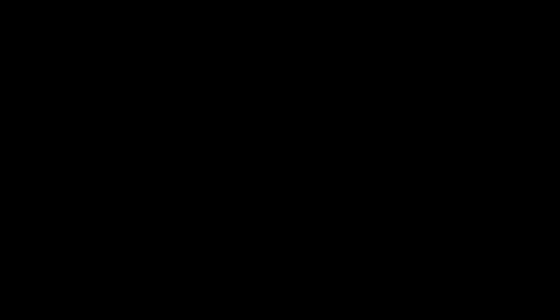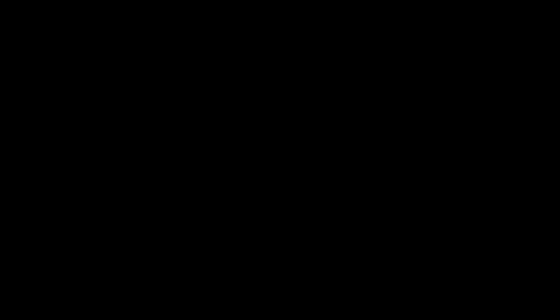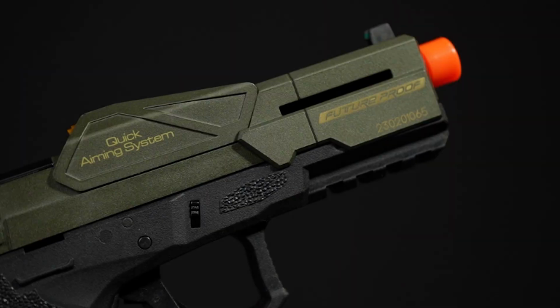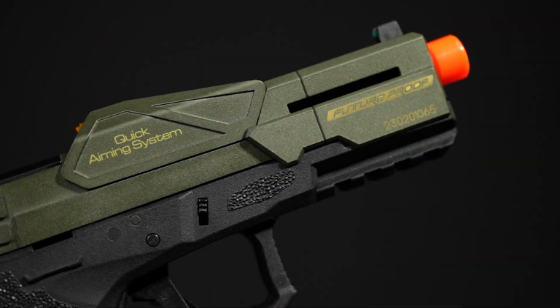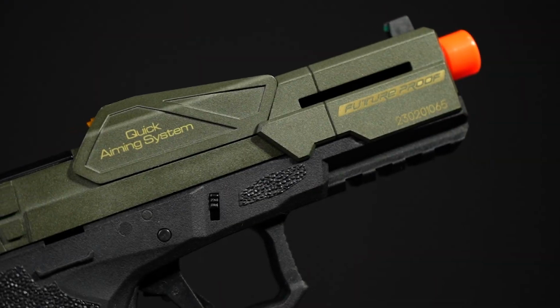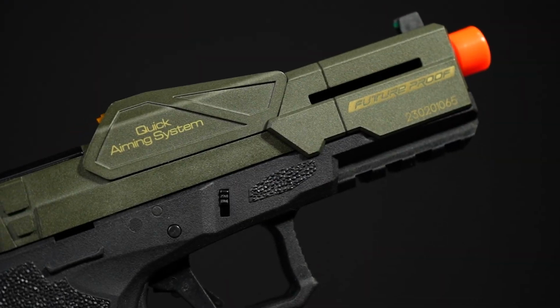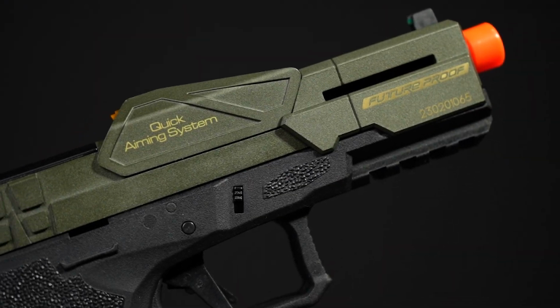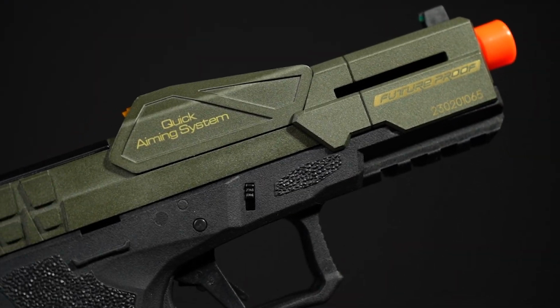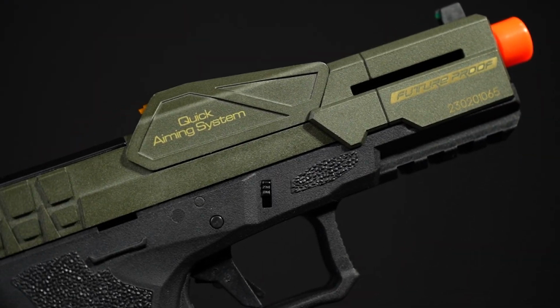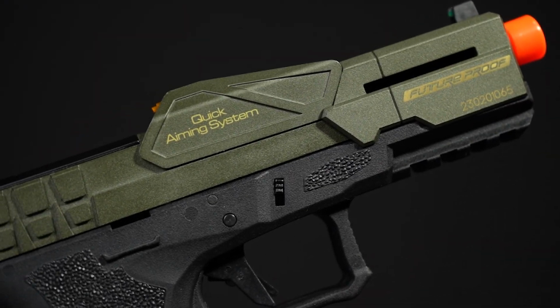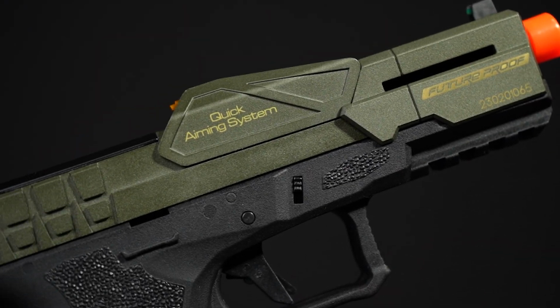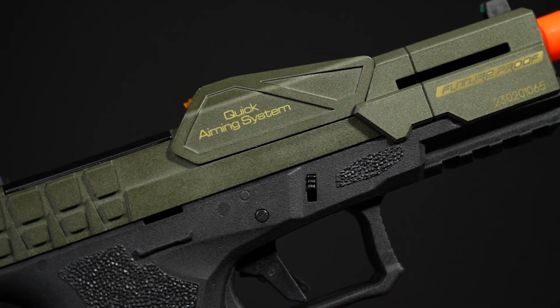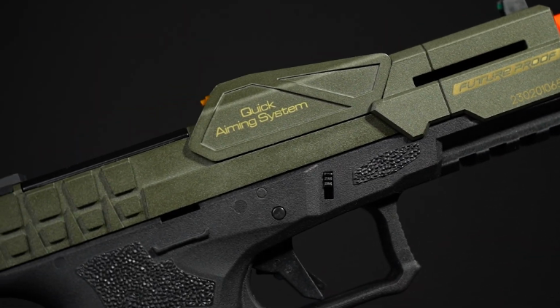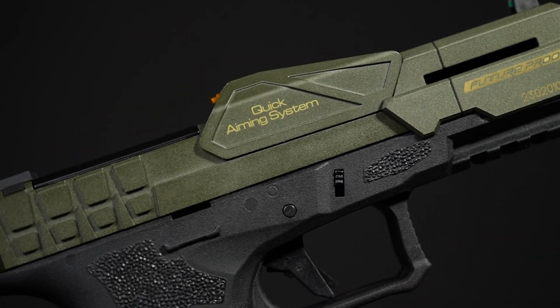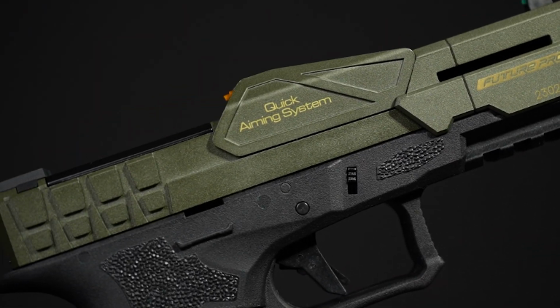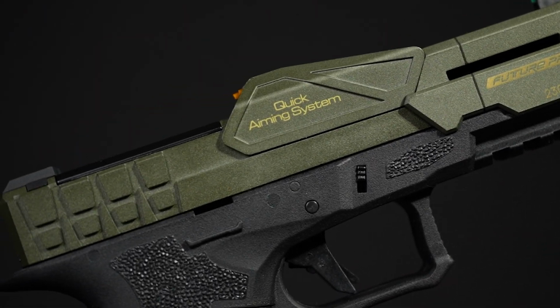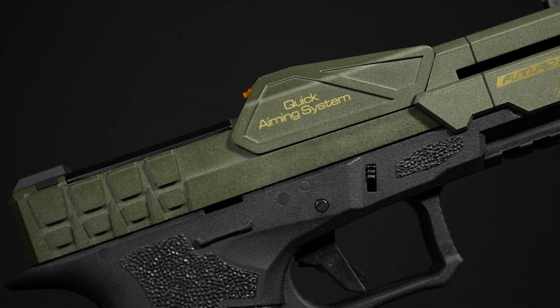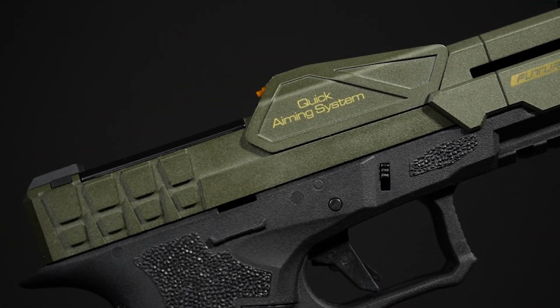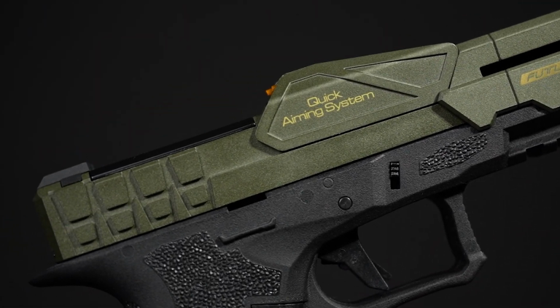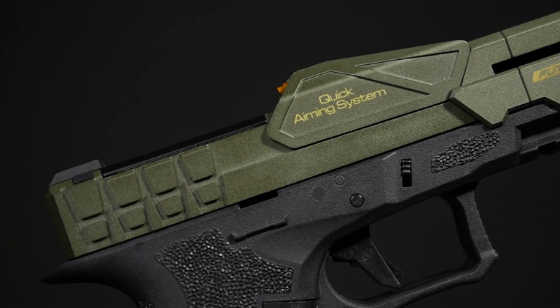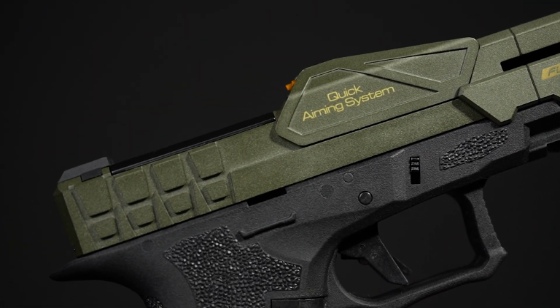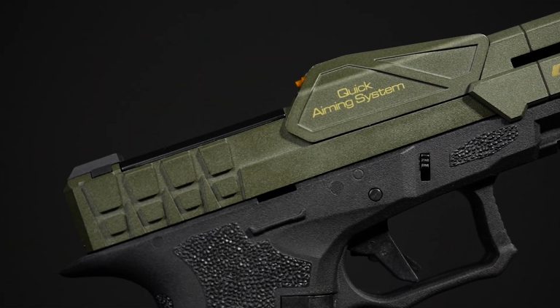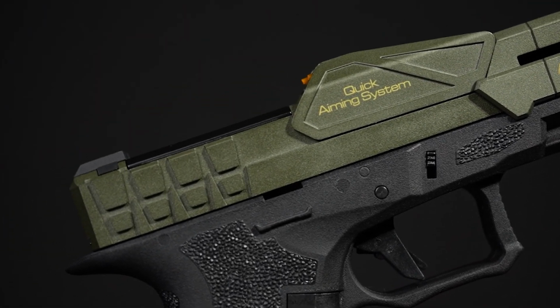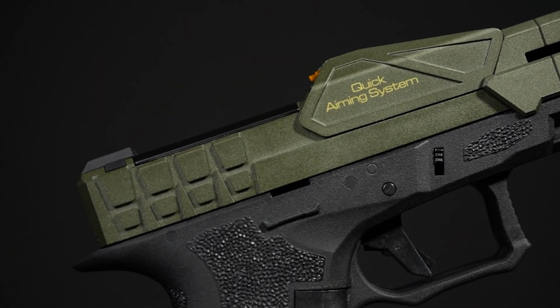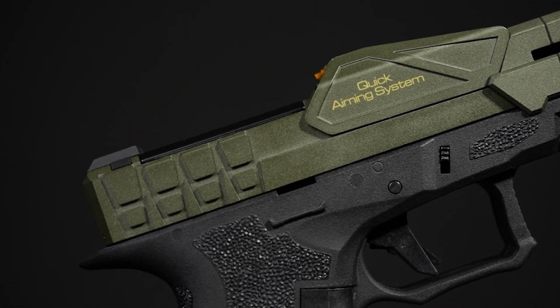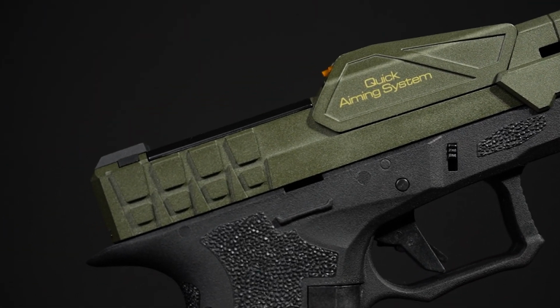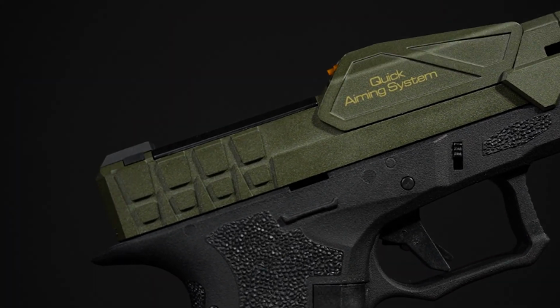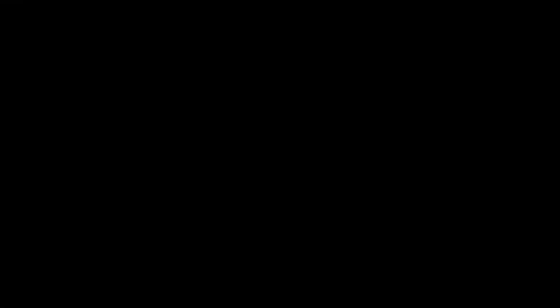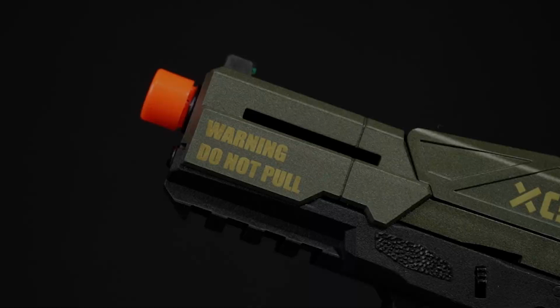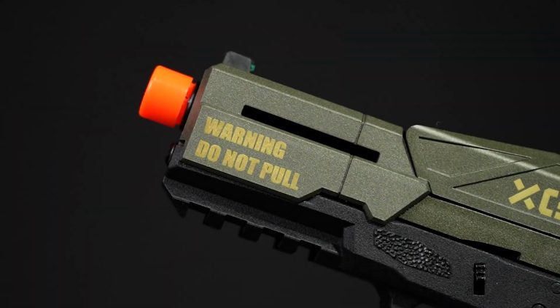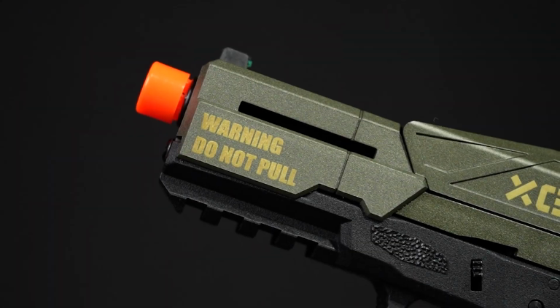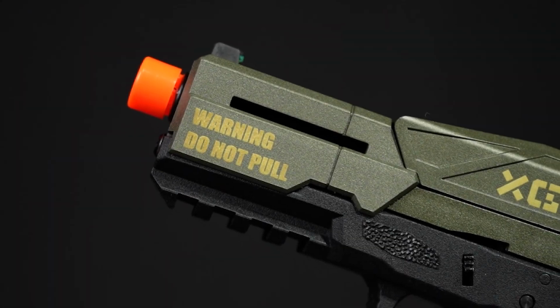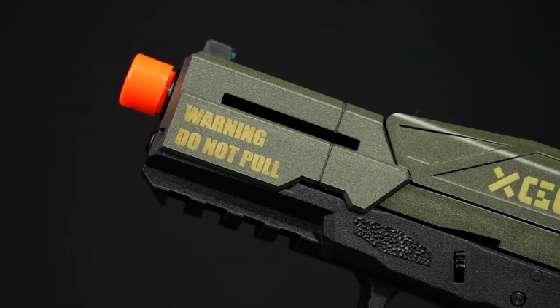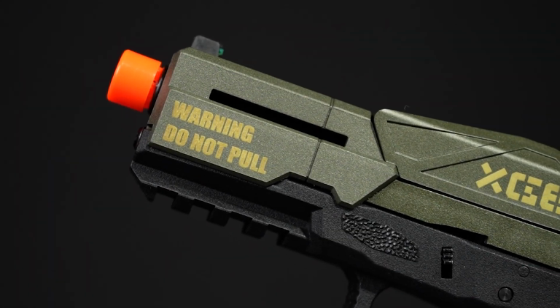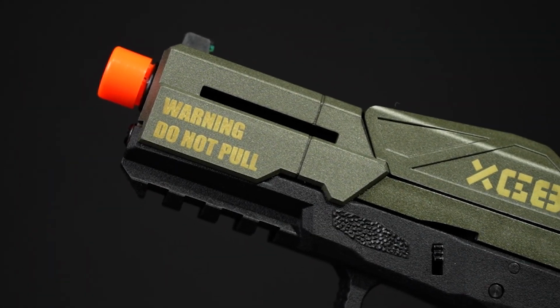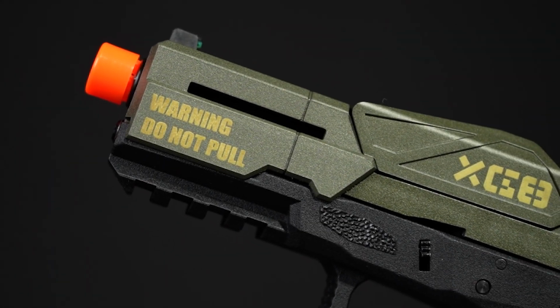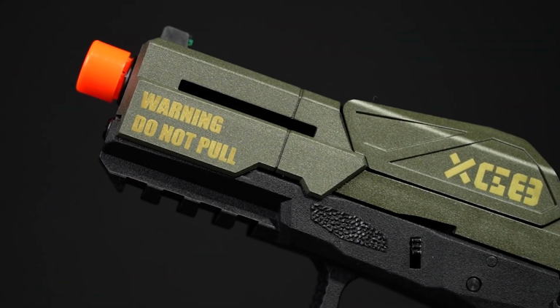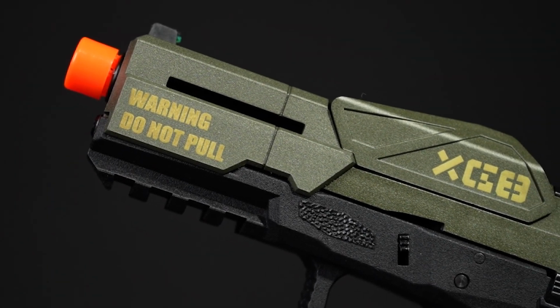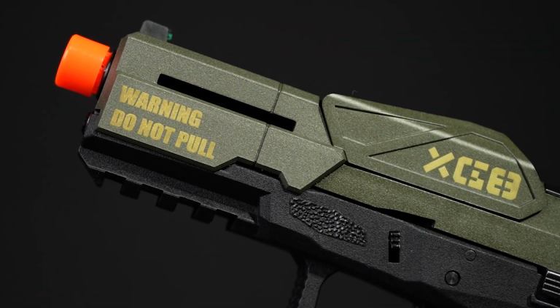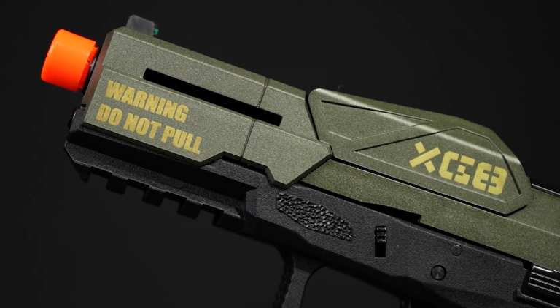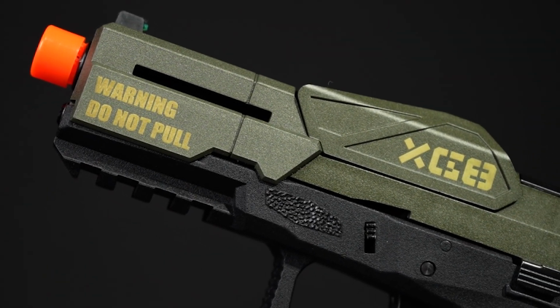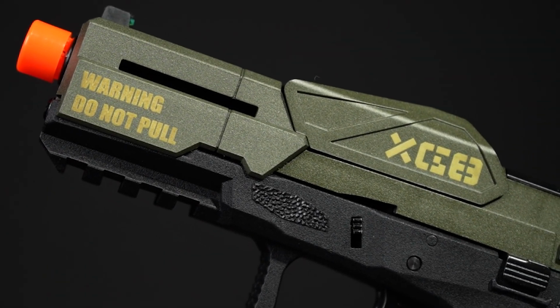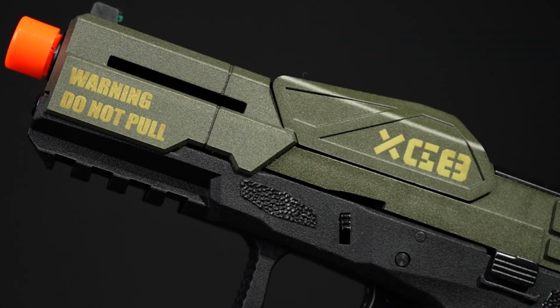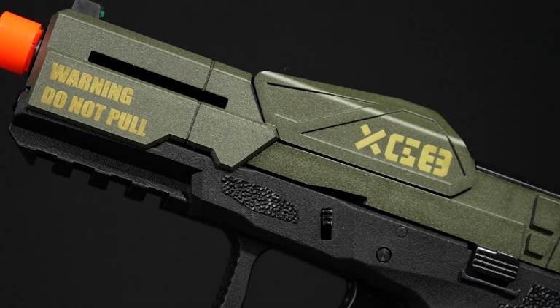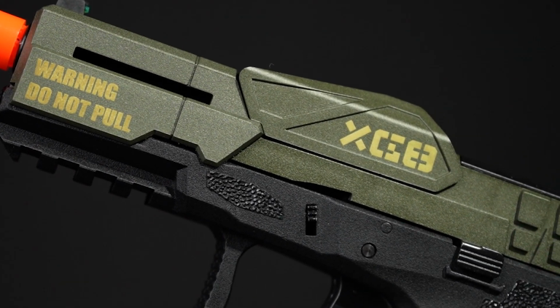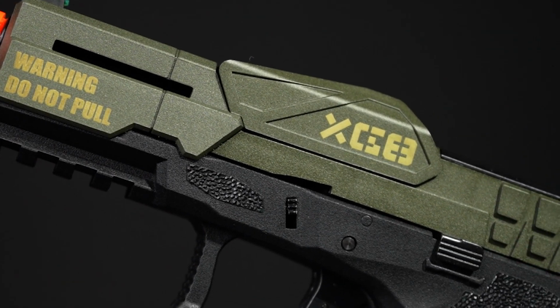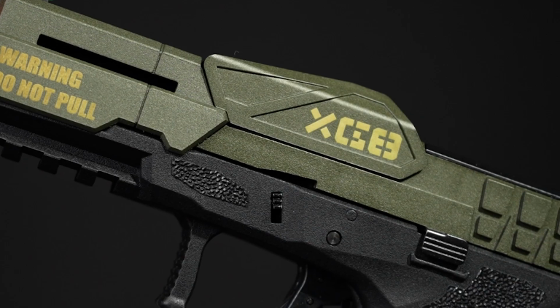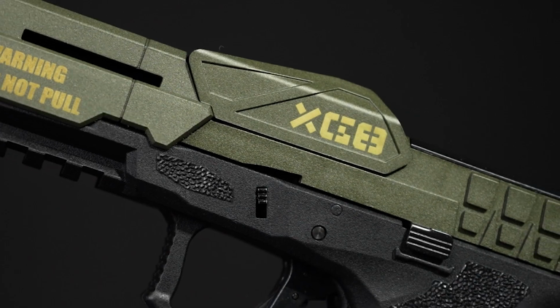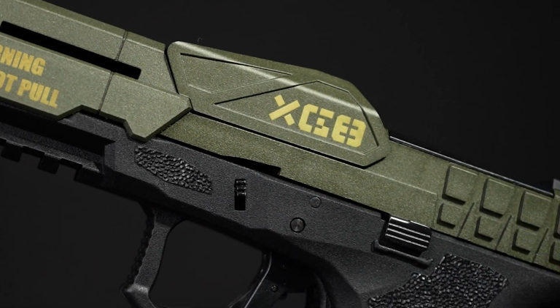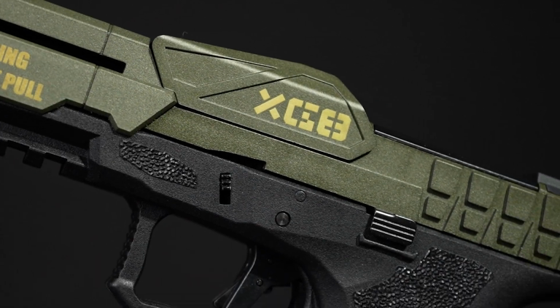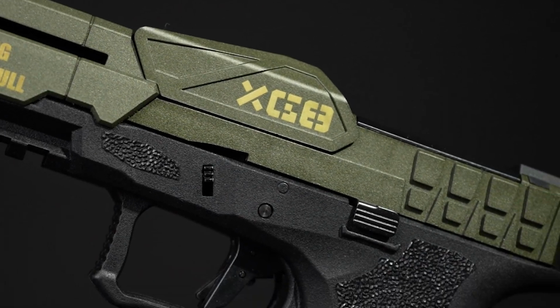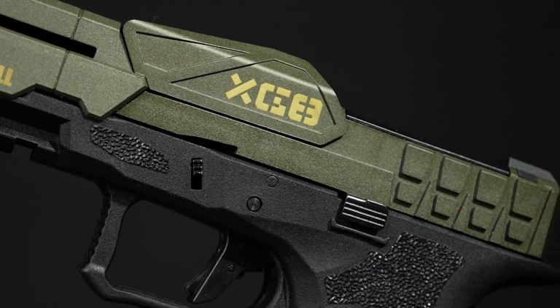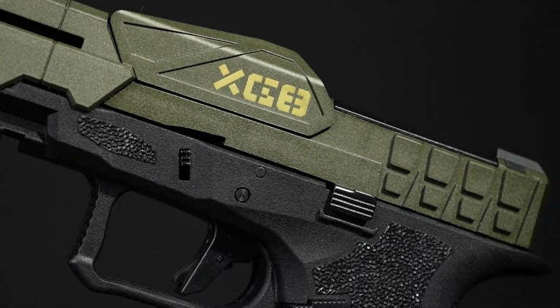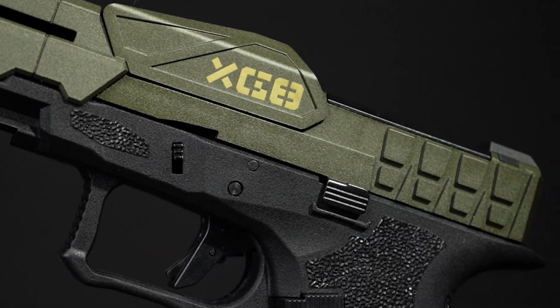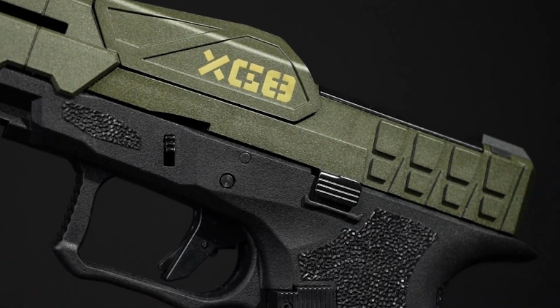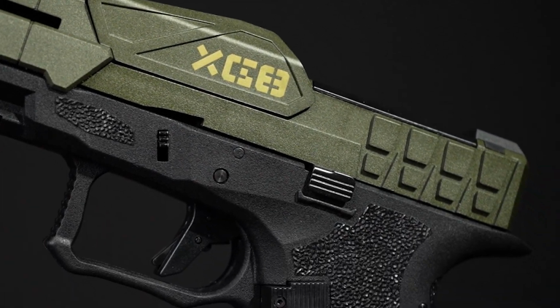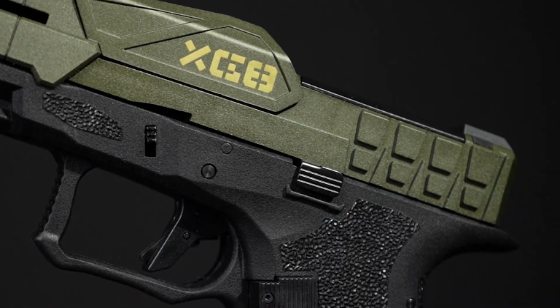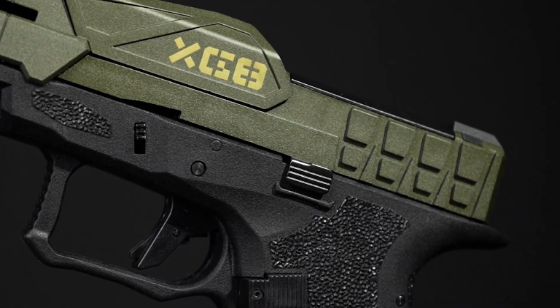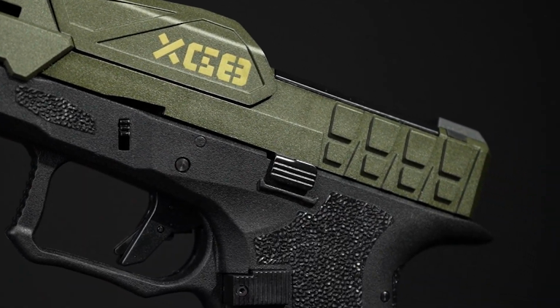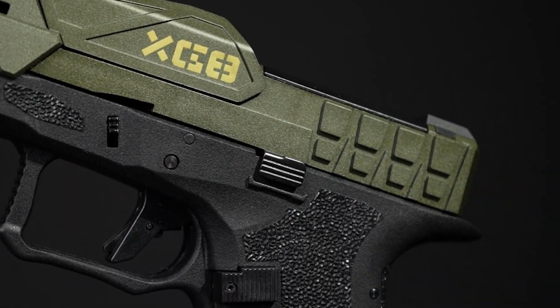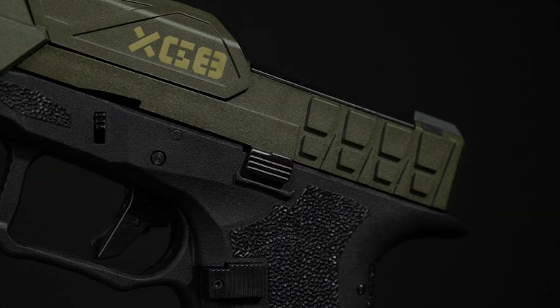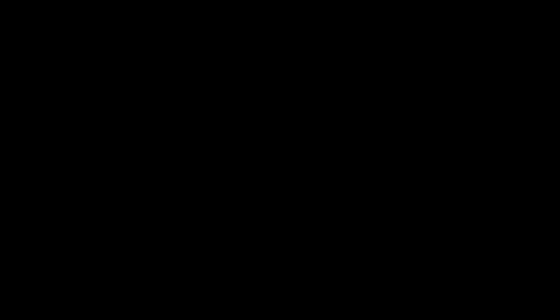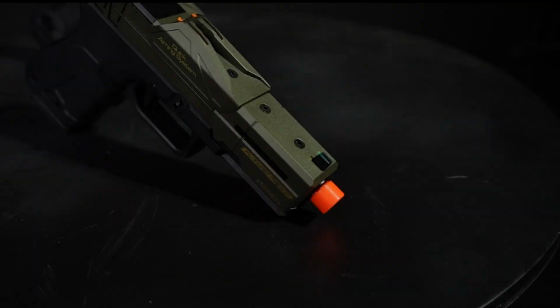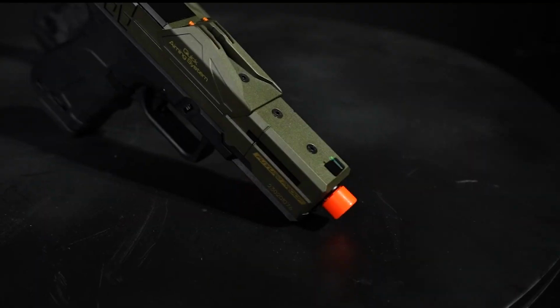What's up guys, this is Gabe with the Airsoft Megastore. Today we're going to take a look at the Poseidon CSI XG8 gas blowback pistol.